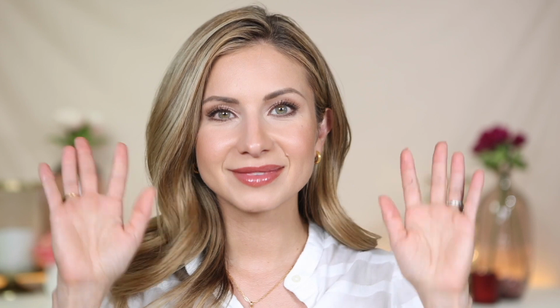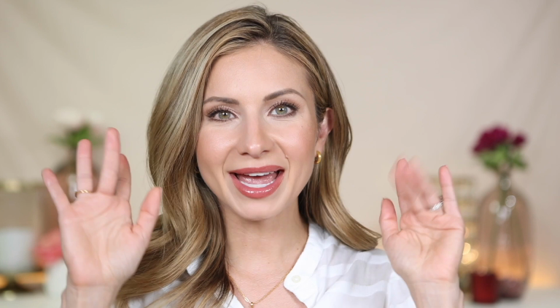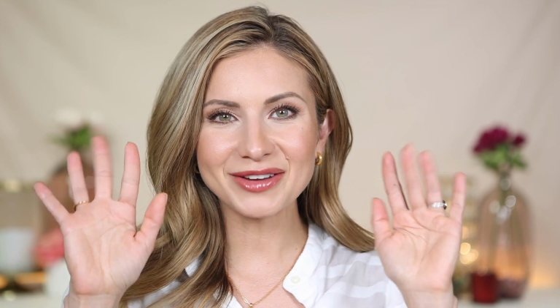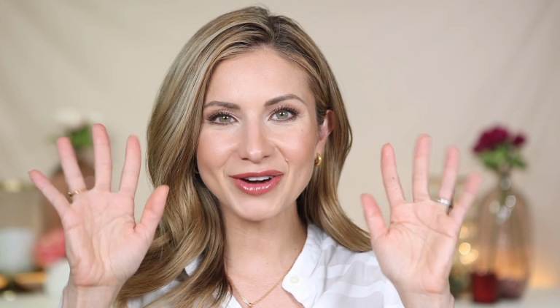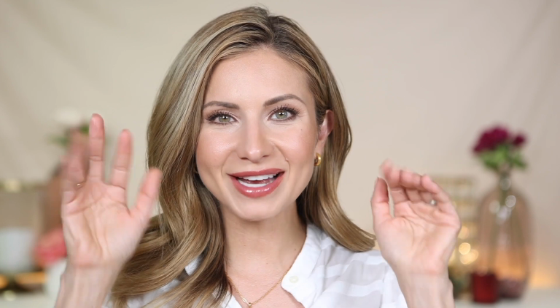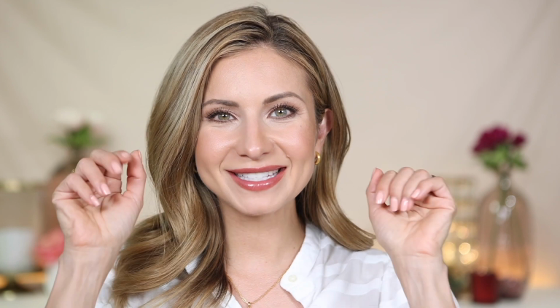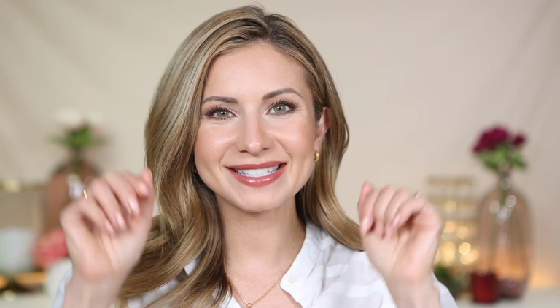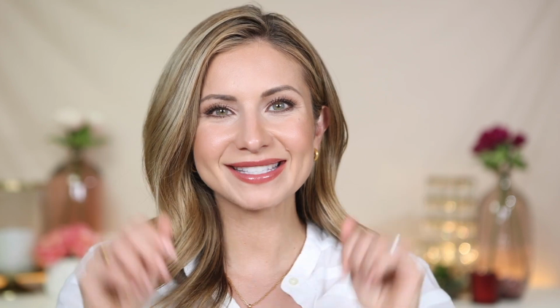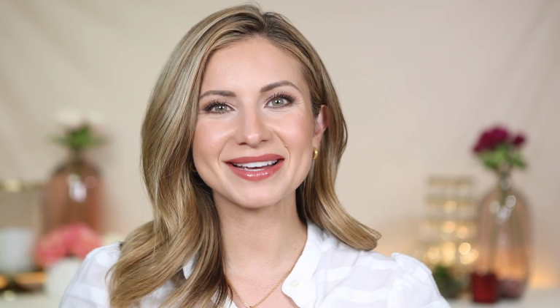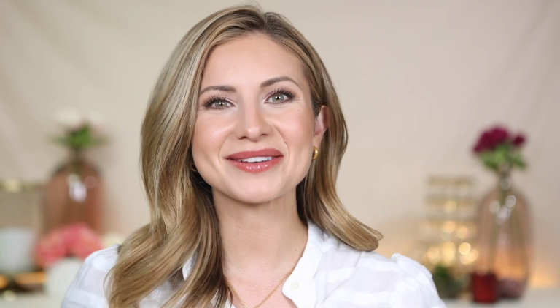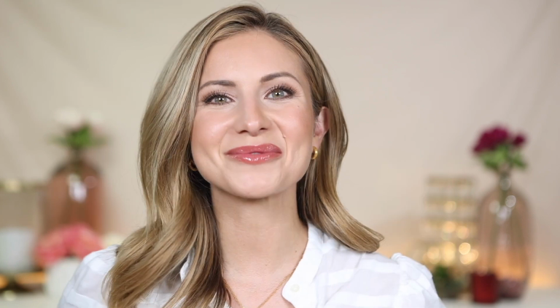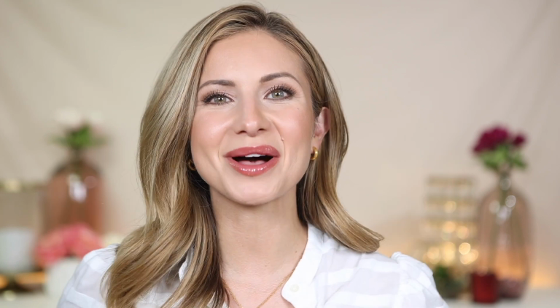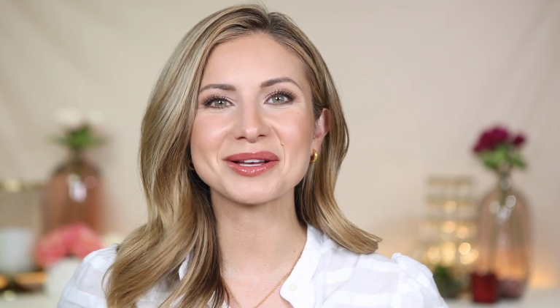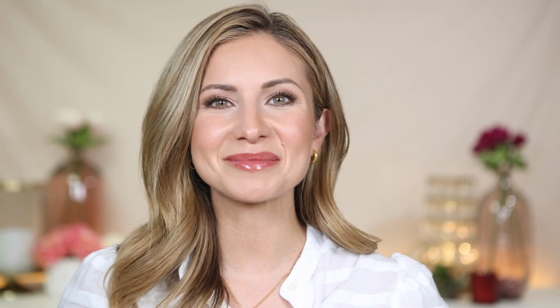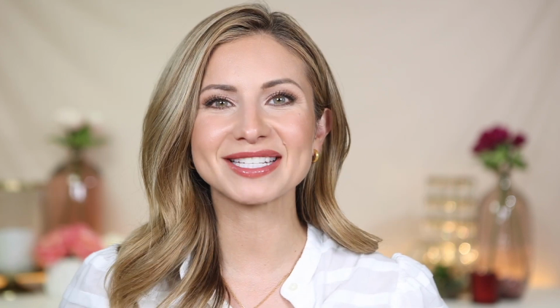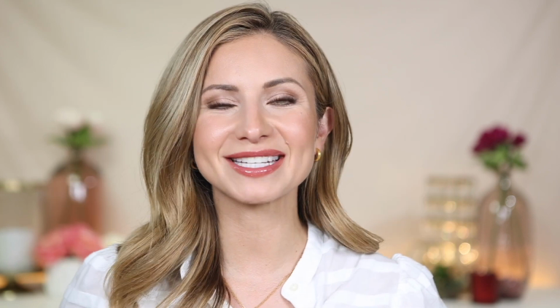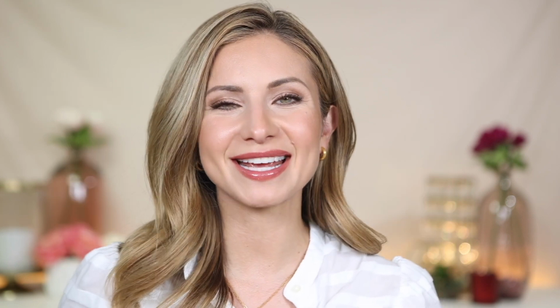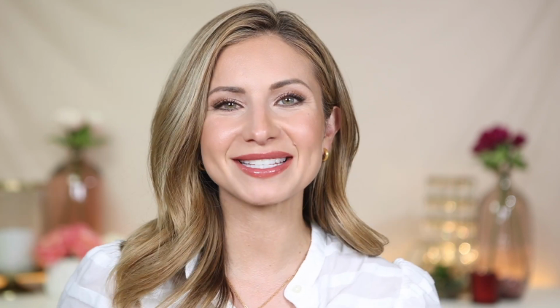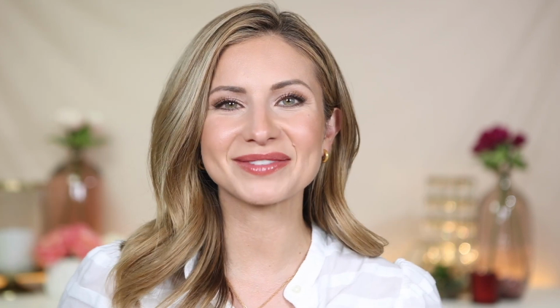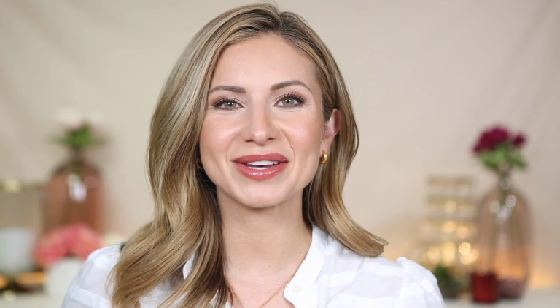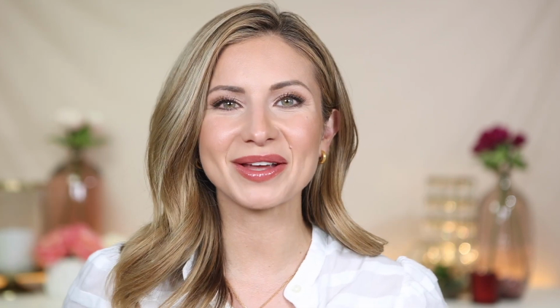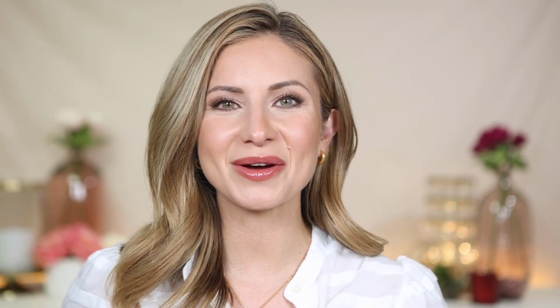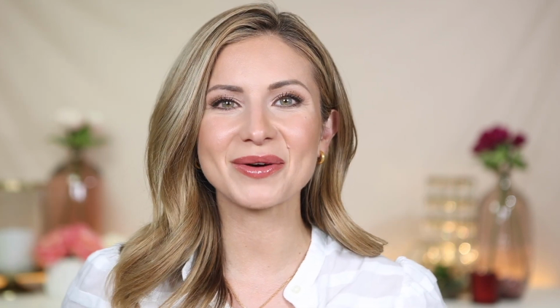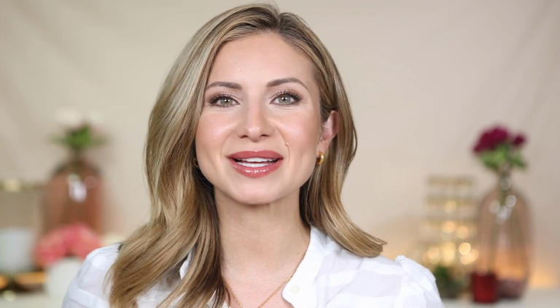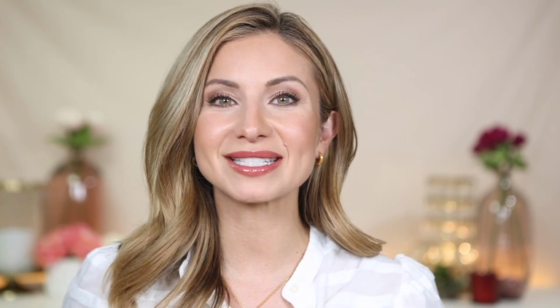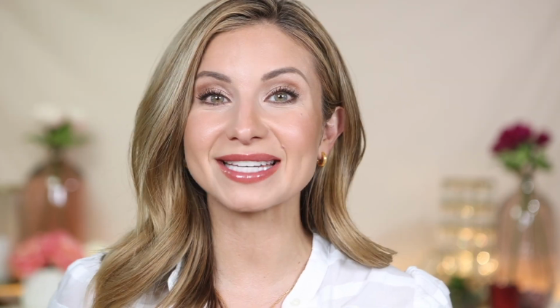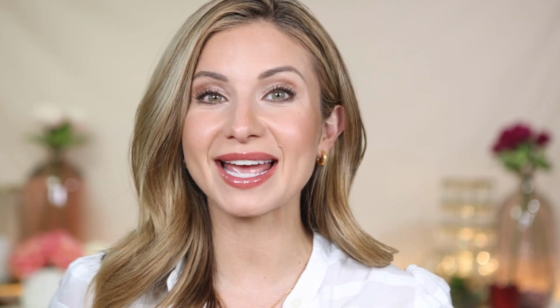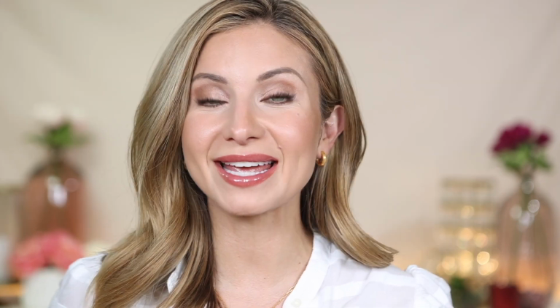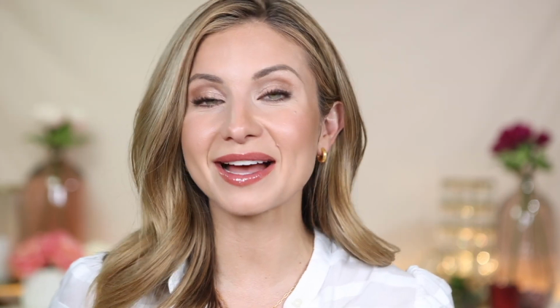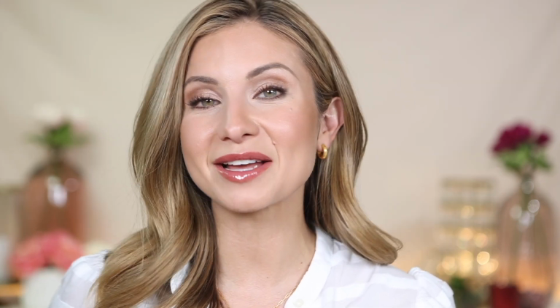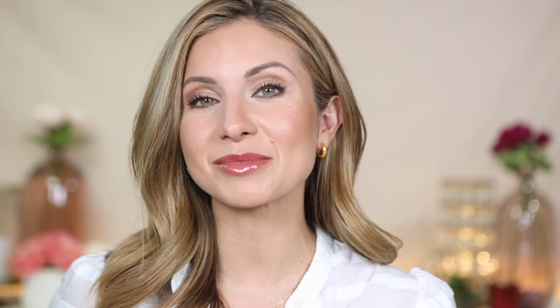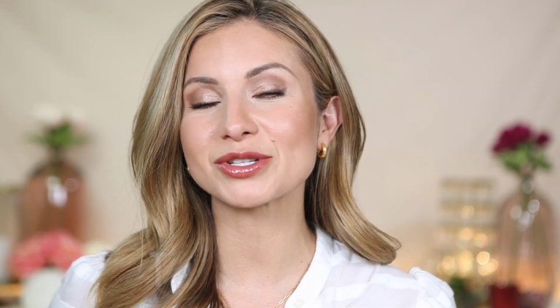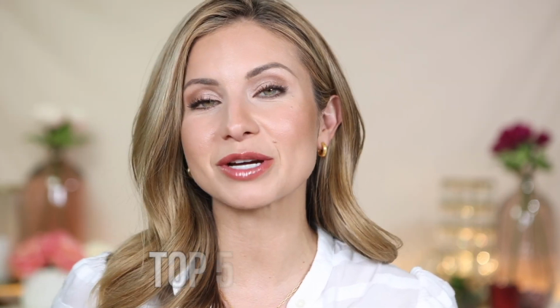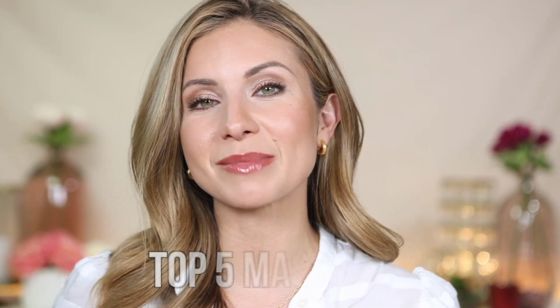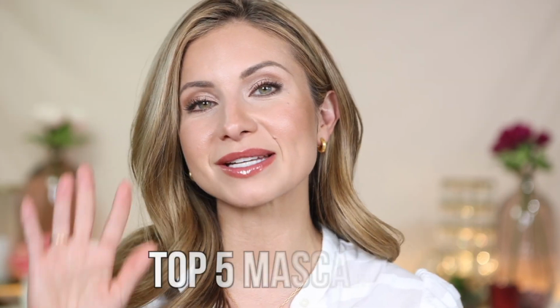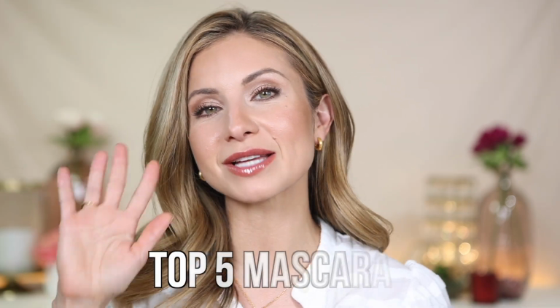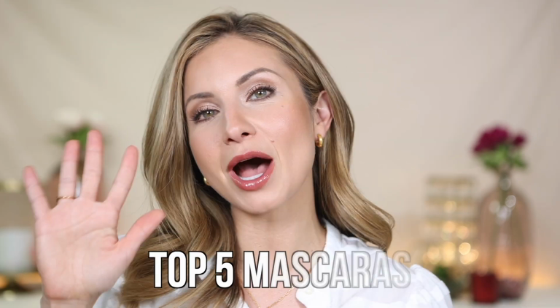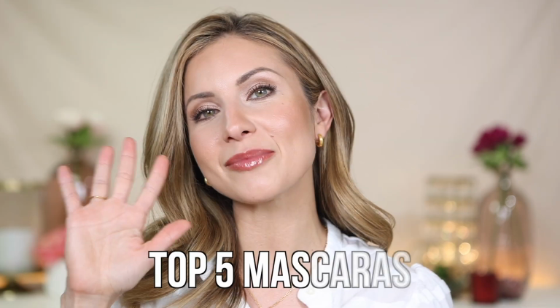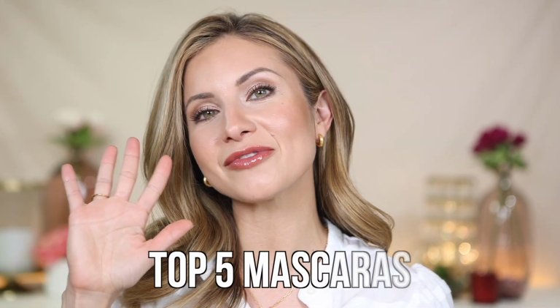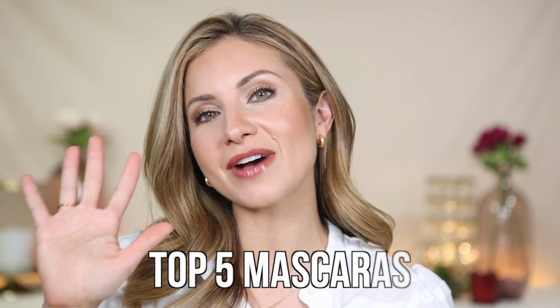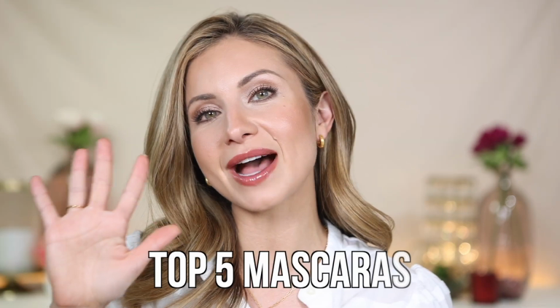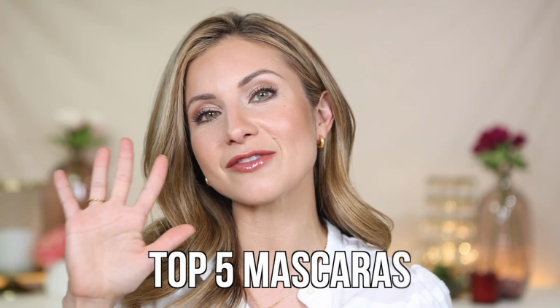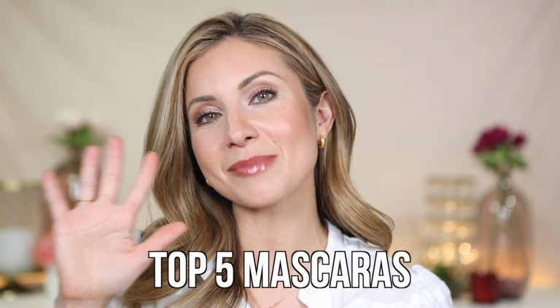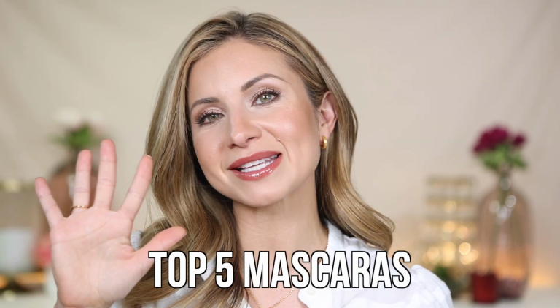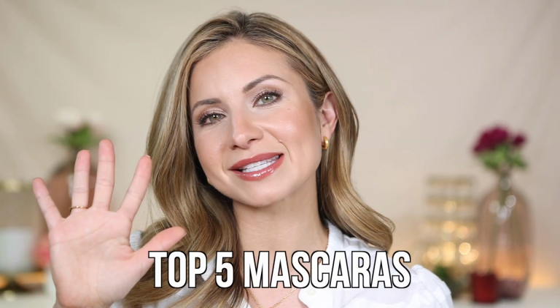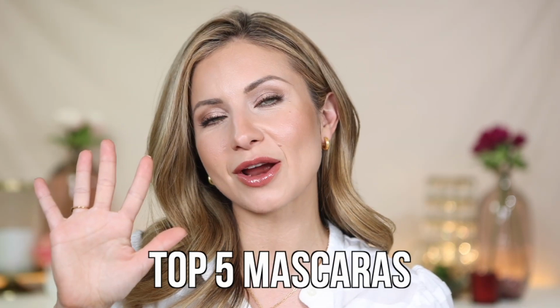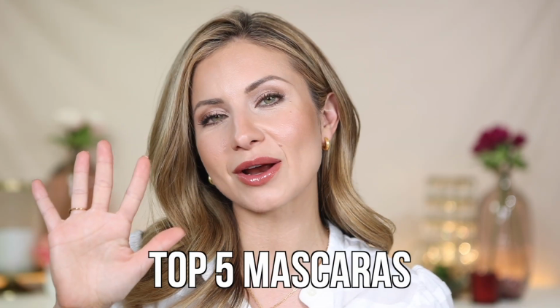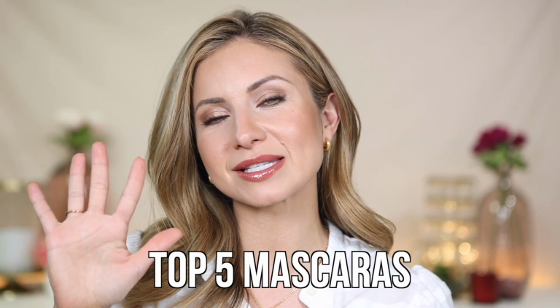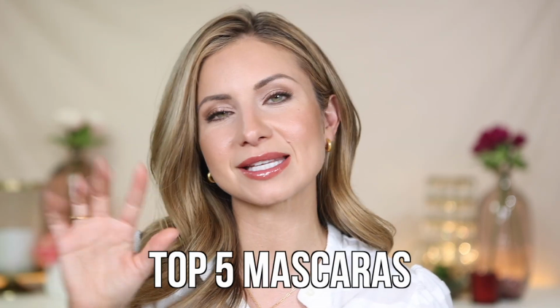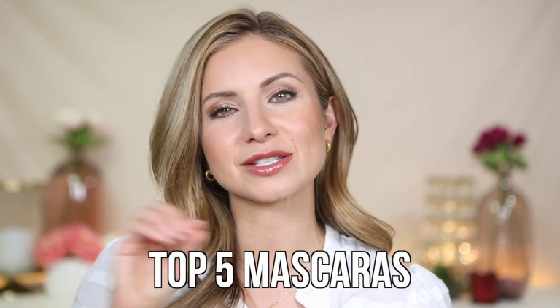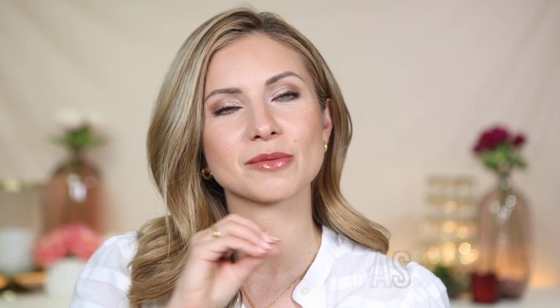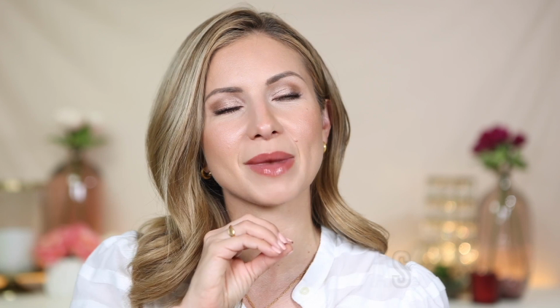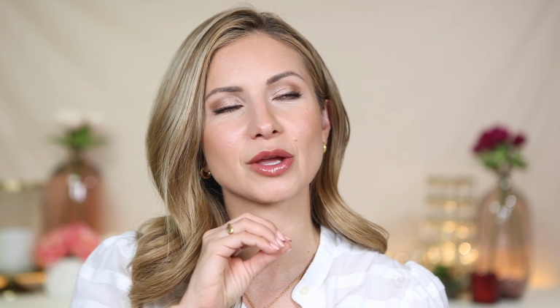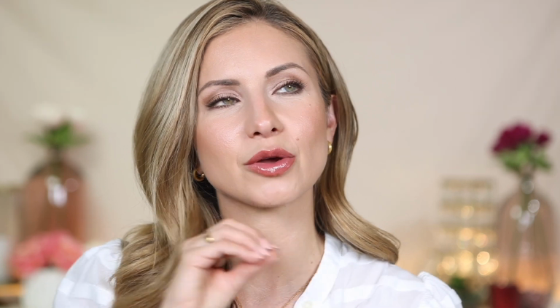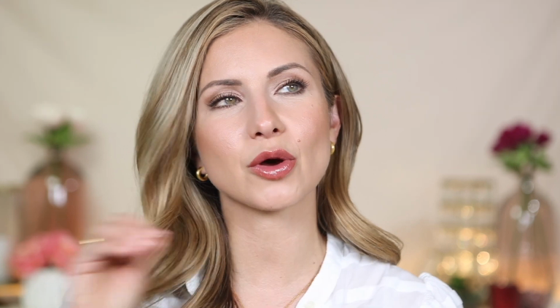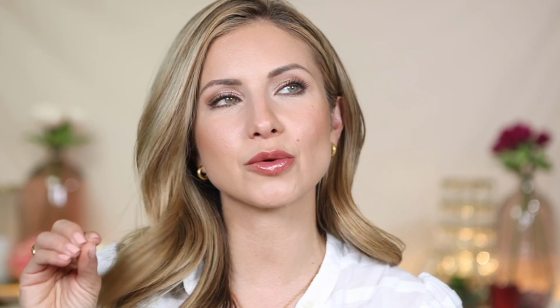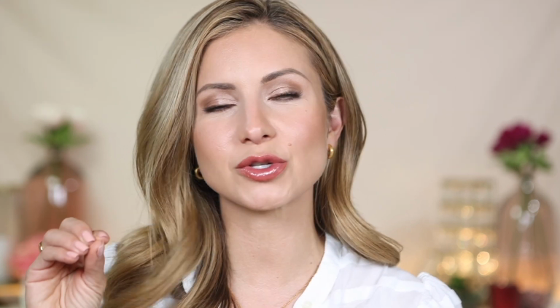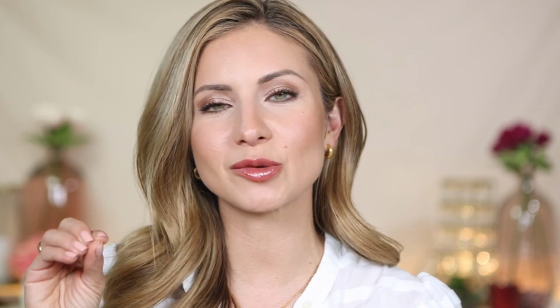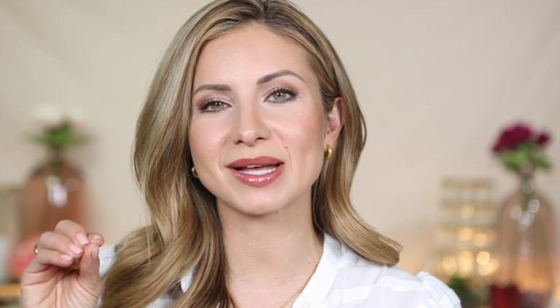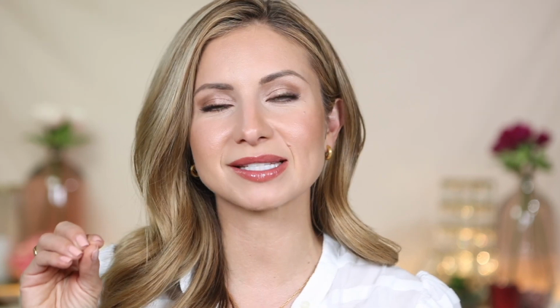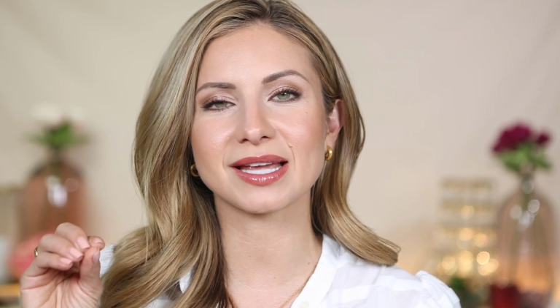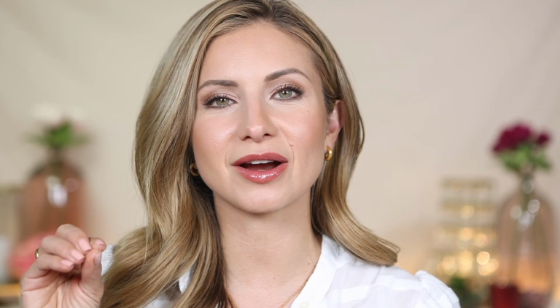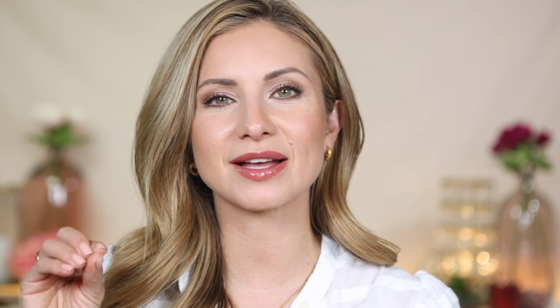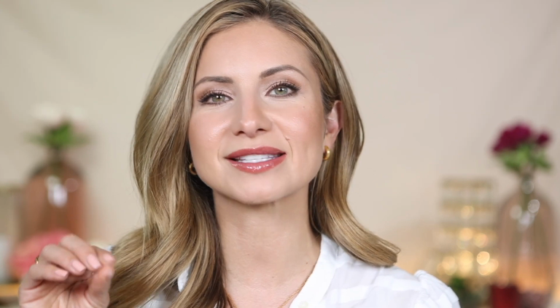Hey friends! Welcome to today's video. Today I am sharing my top five mascaras — these are my go-to mascaras.